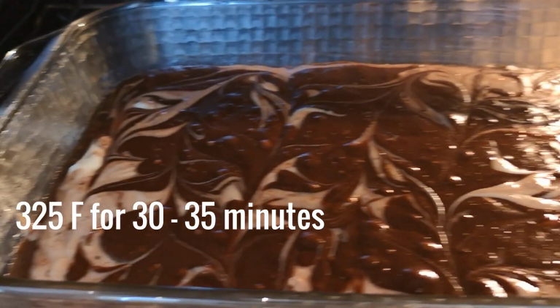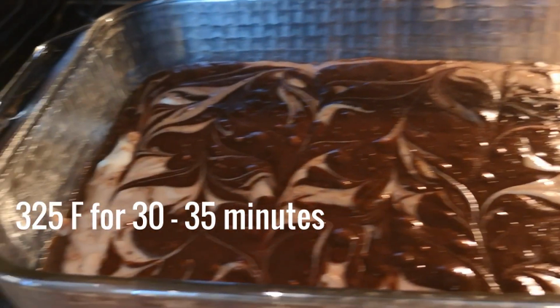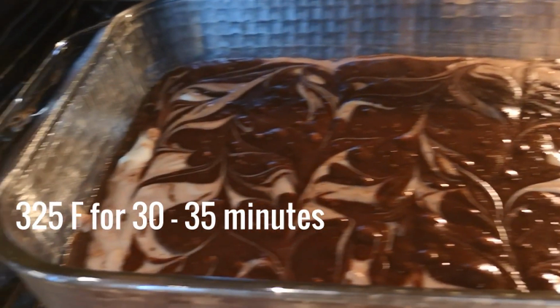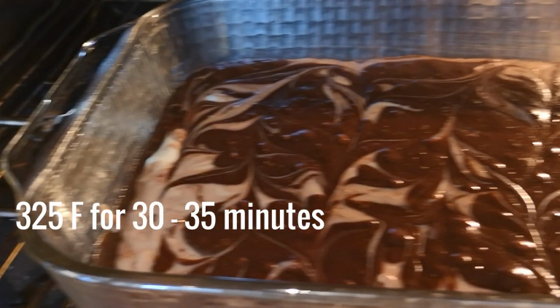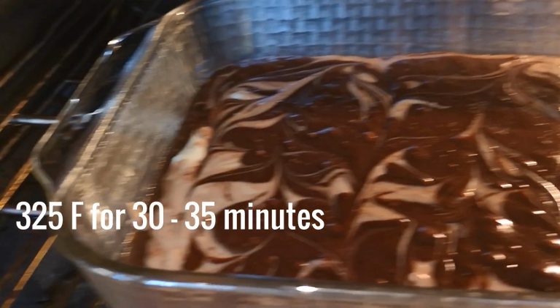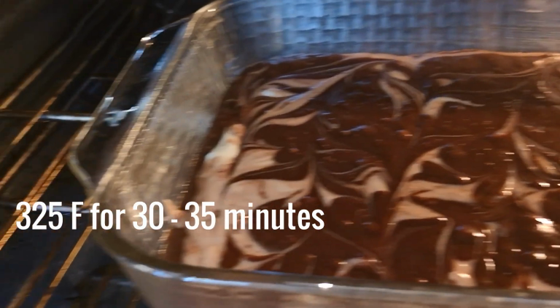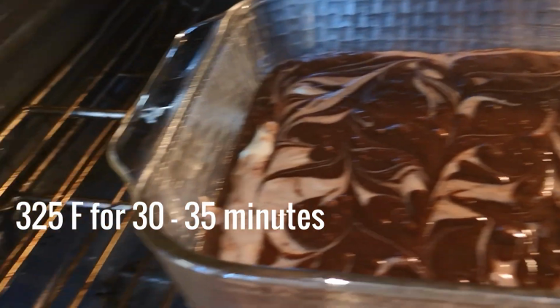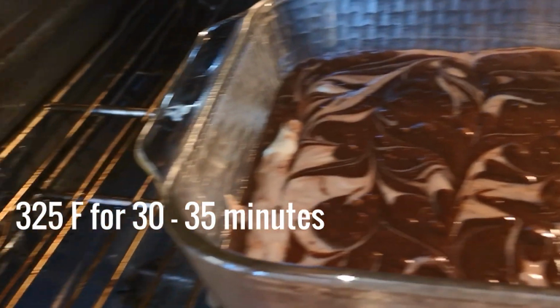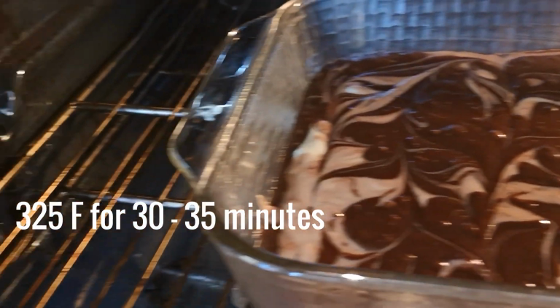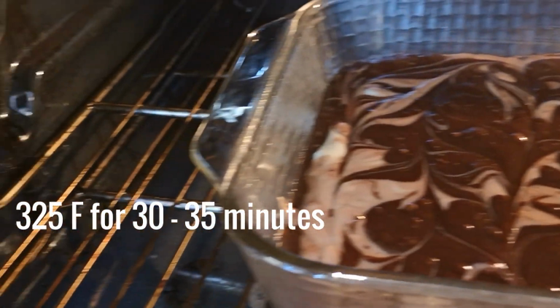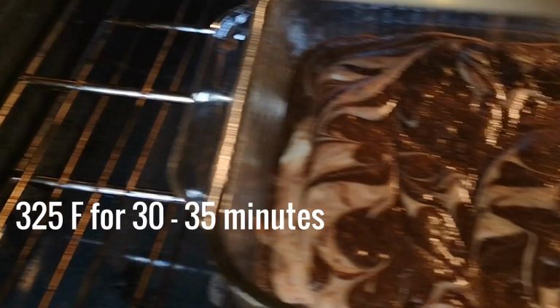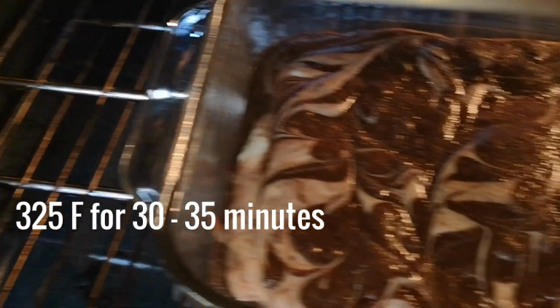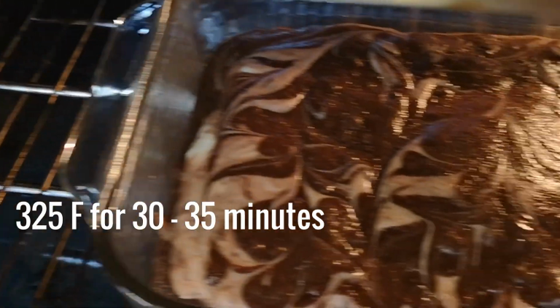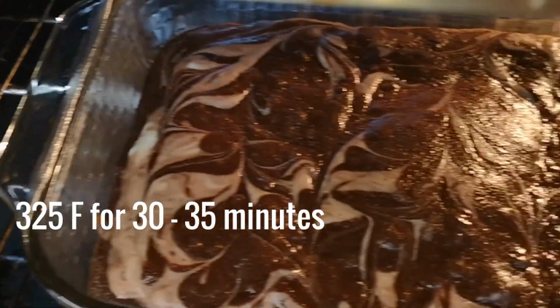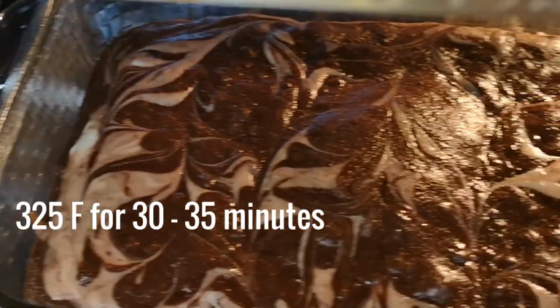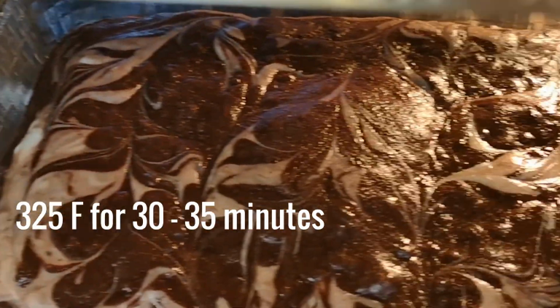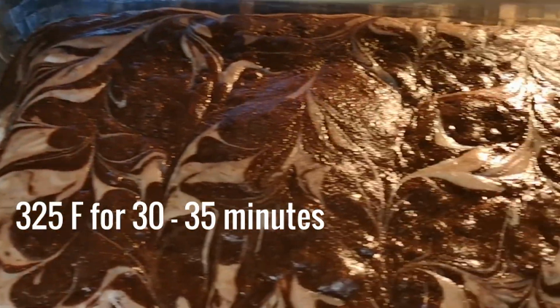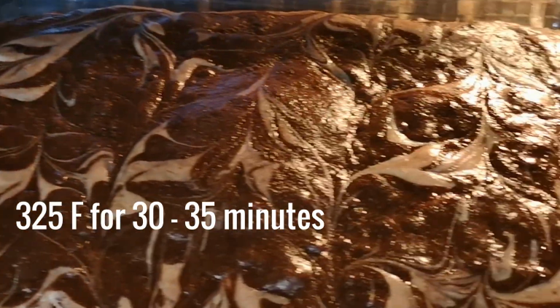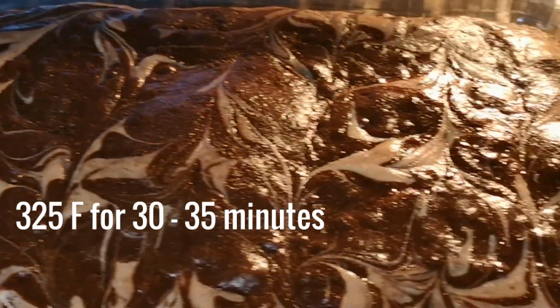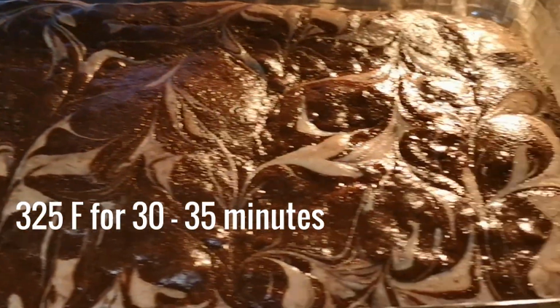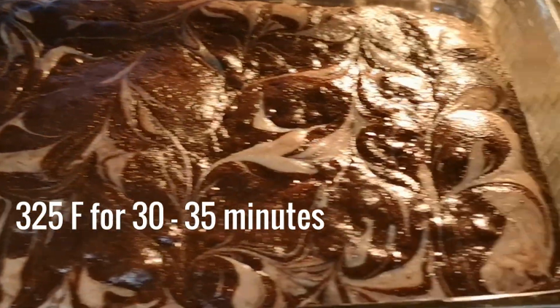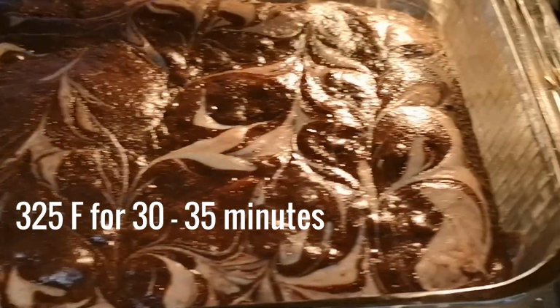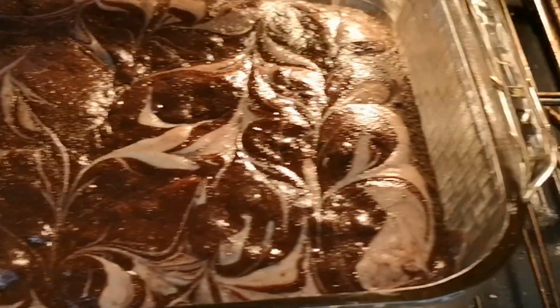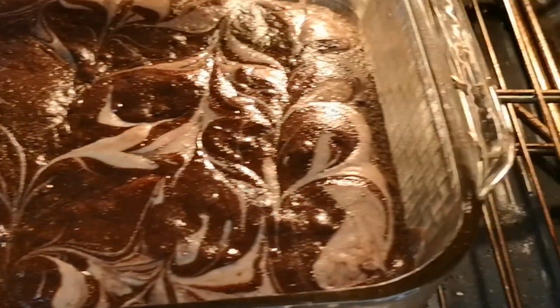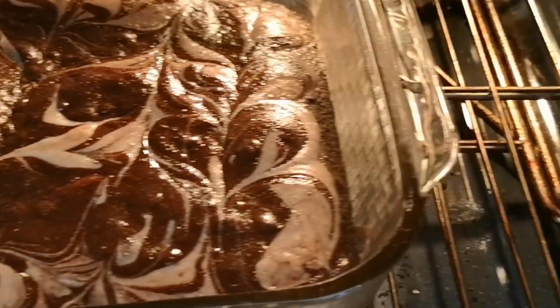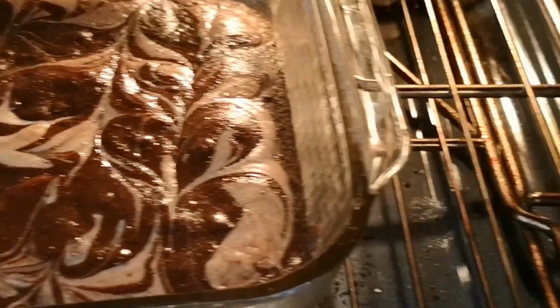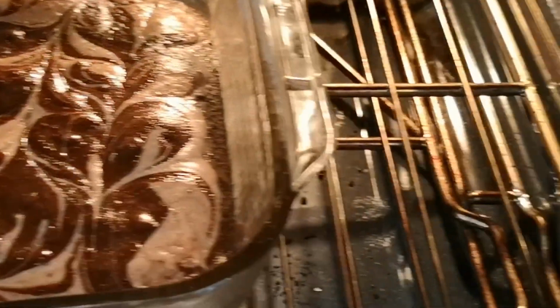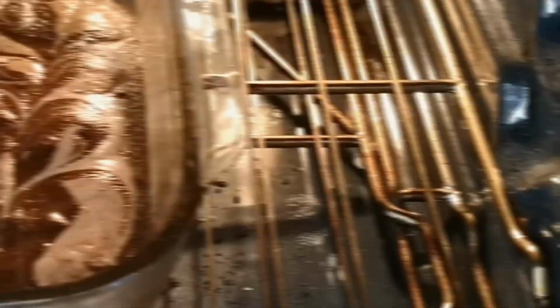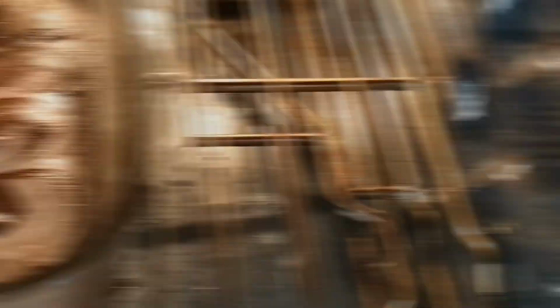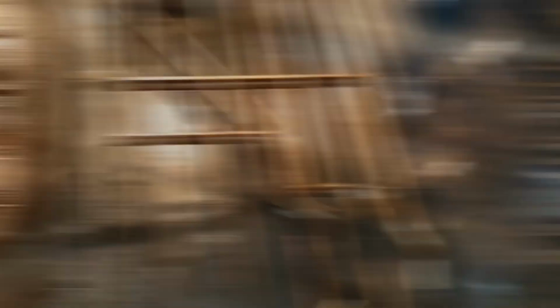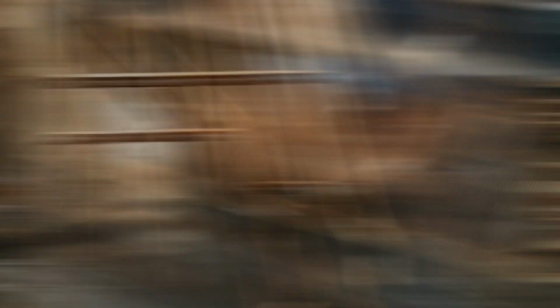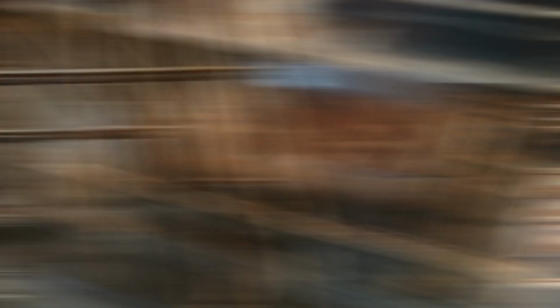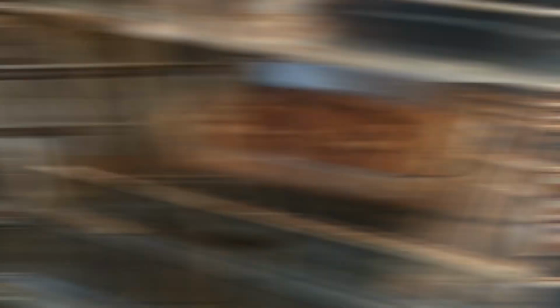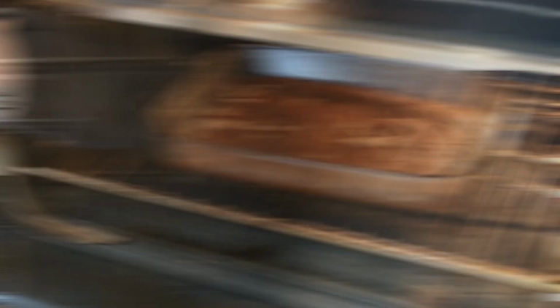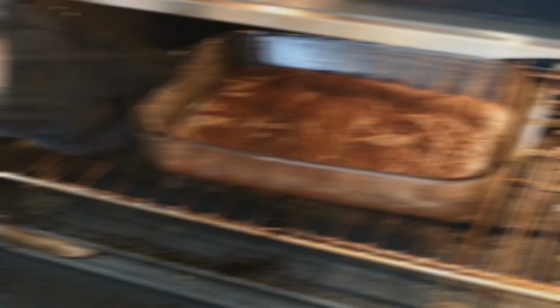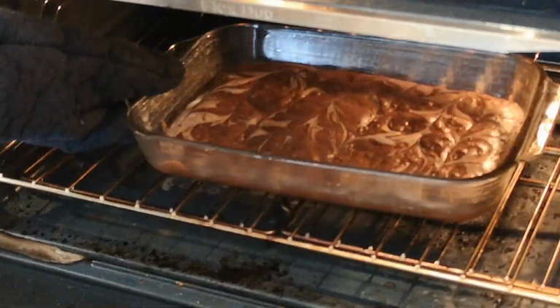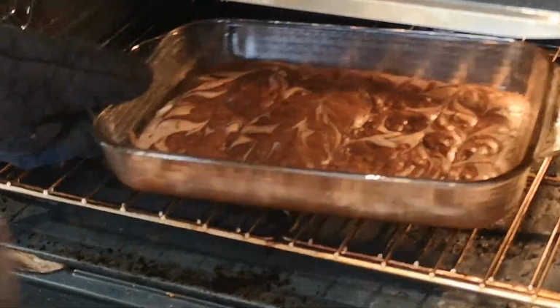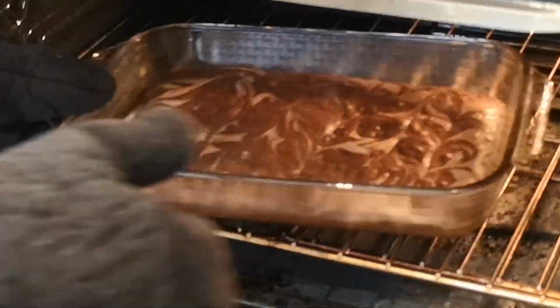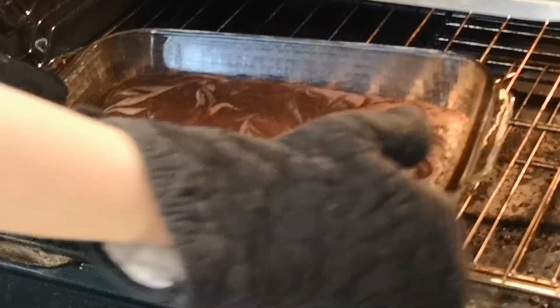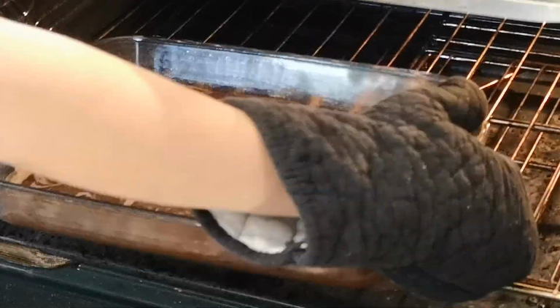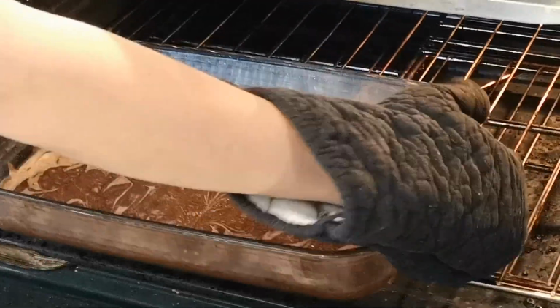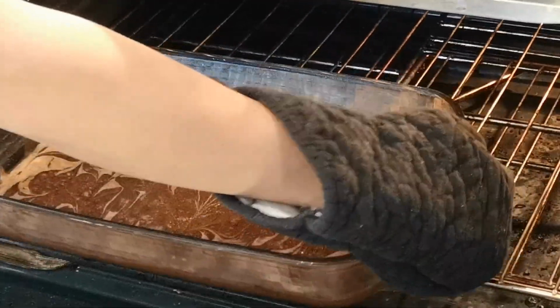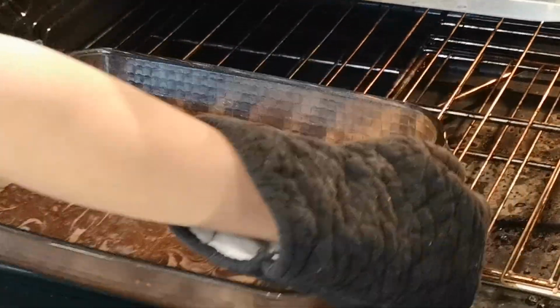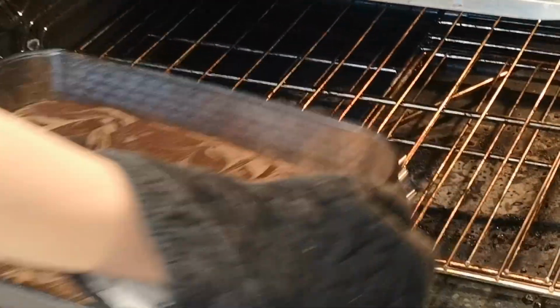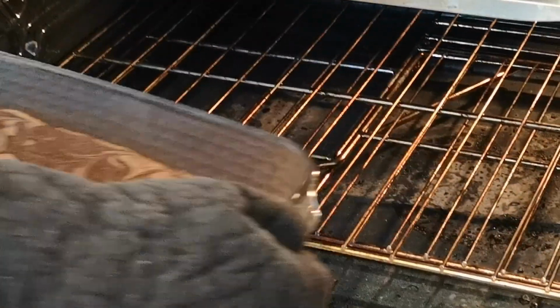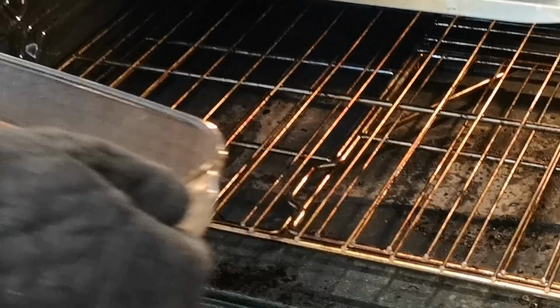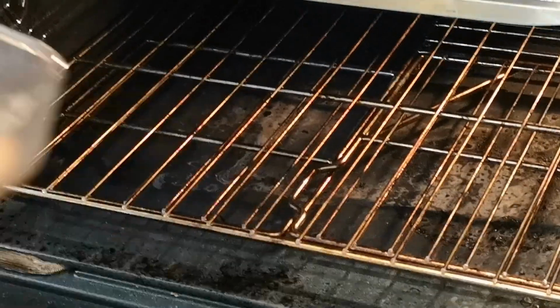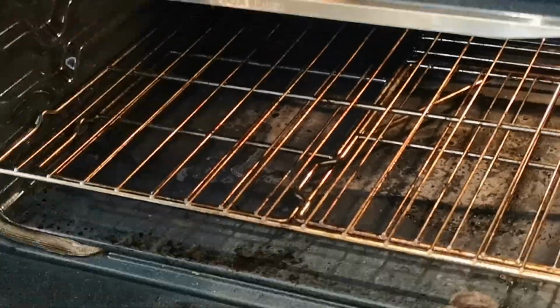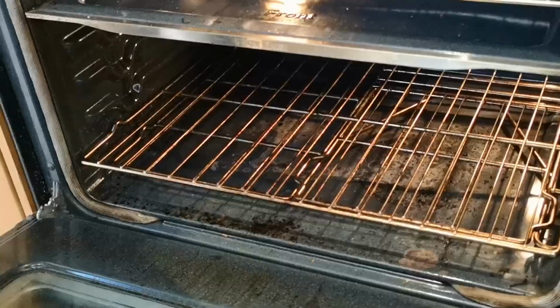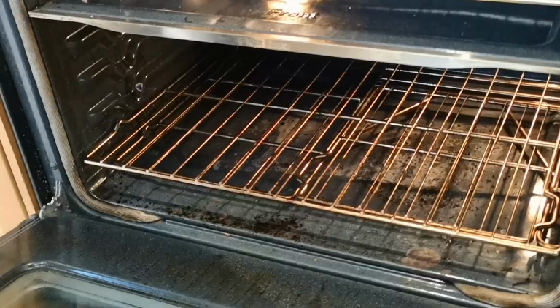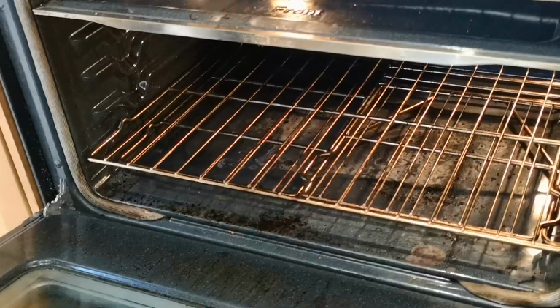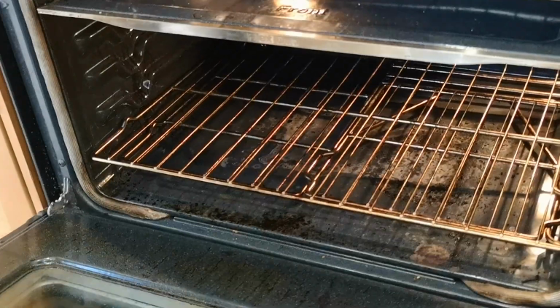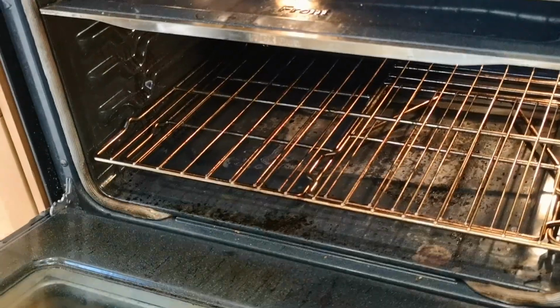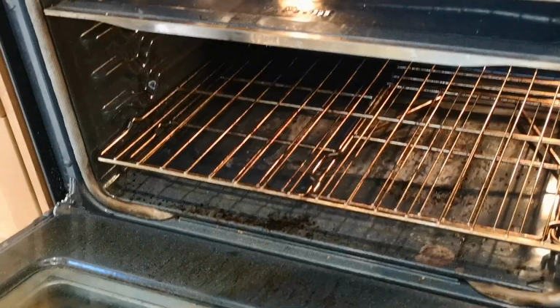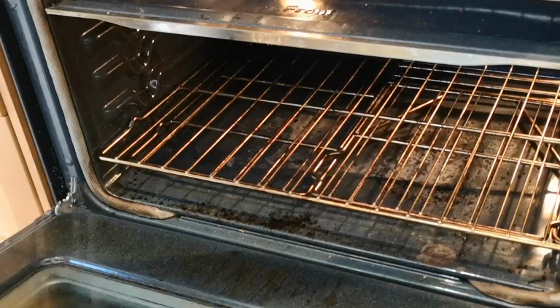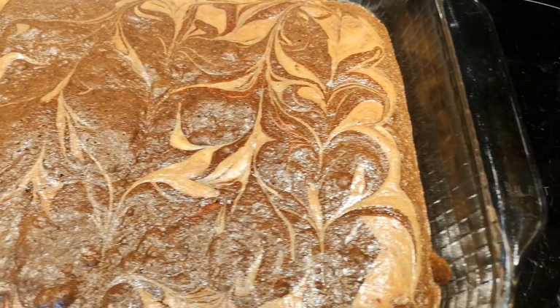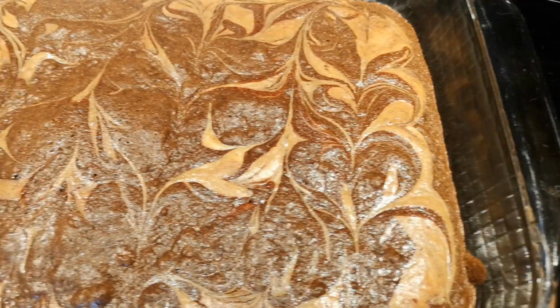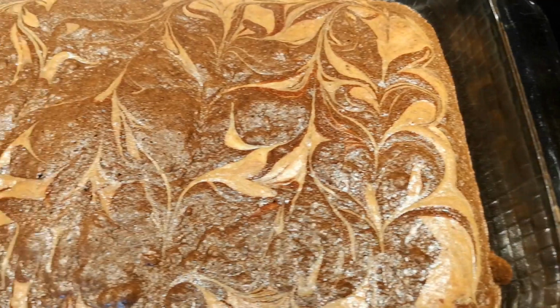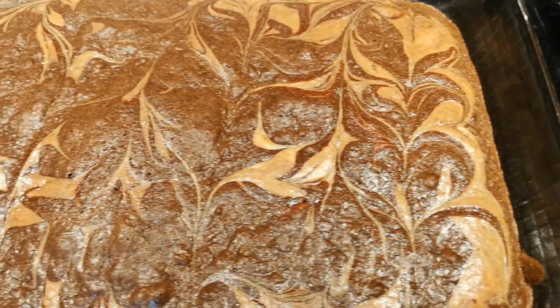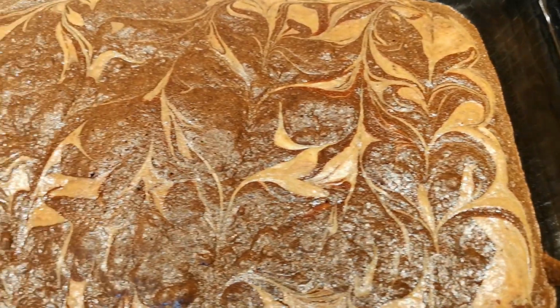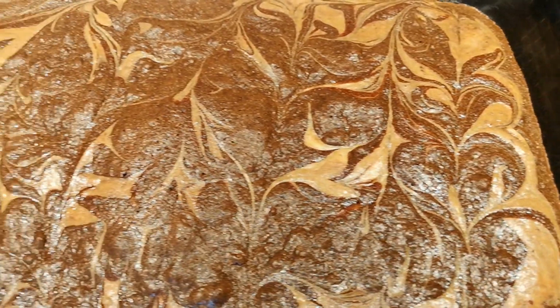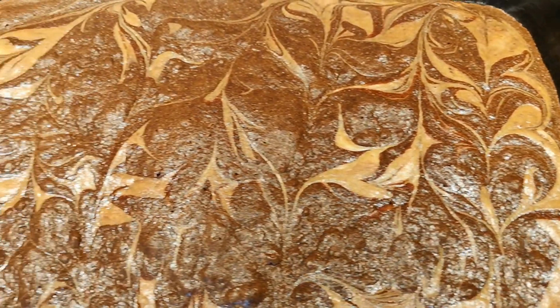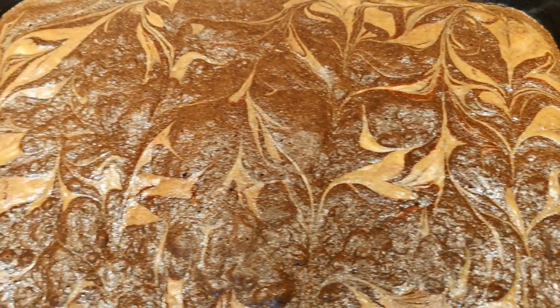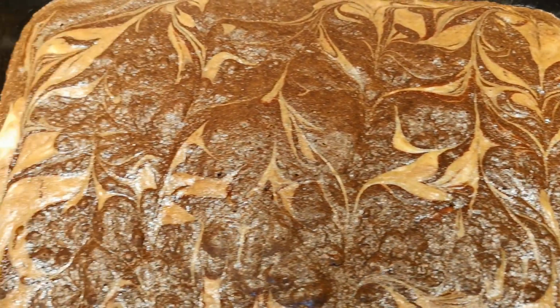Bake the brownies at 325 degrees Fahrenheit for 30 to 35 minutes. Remove from the oven and let cool.